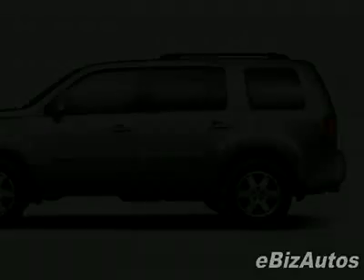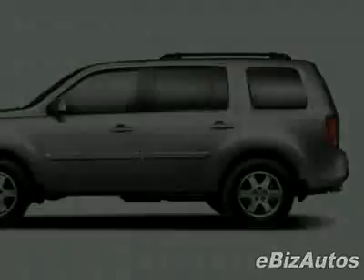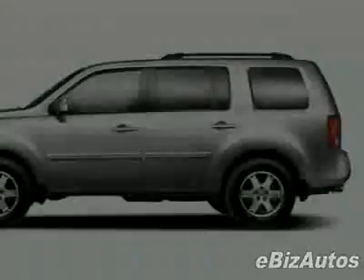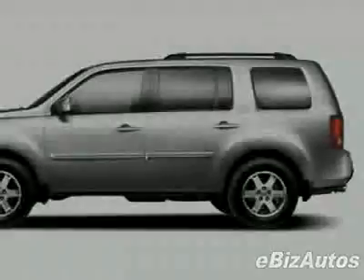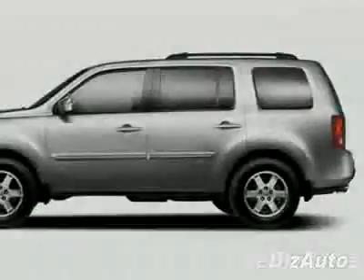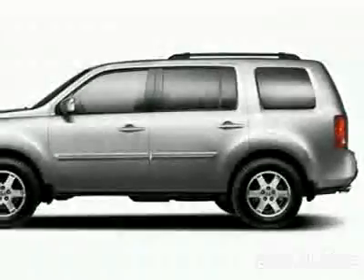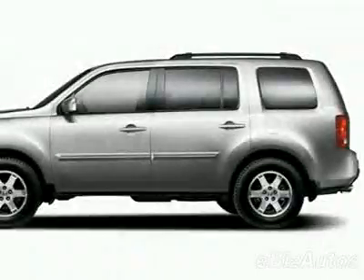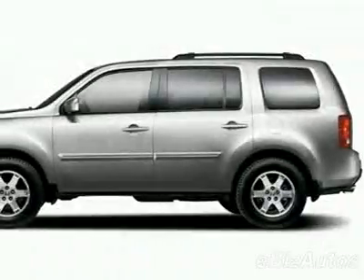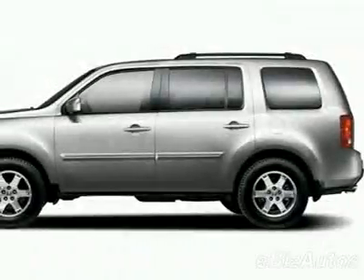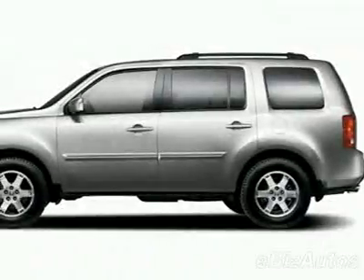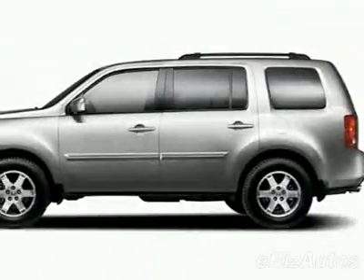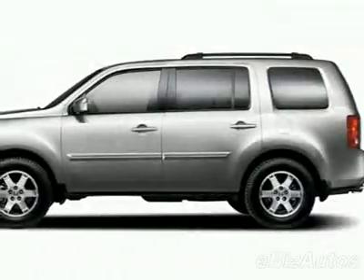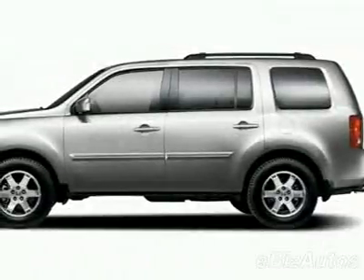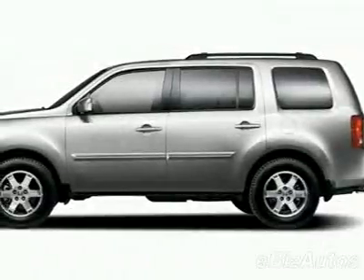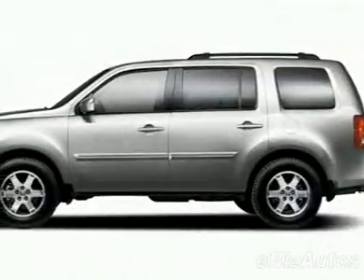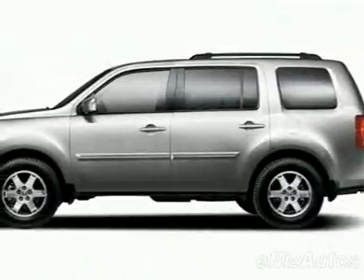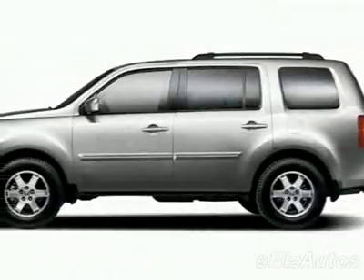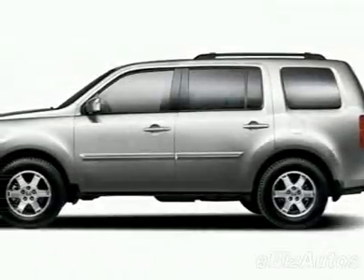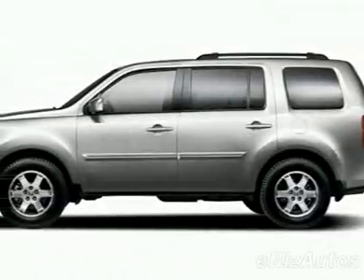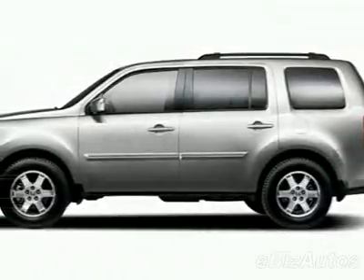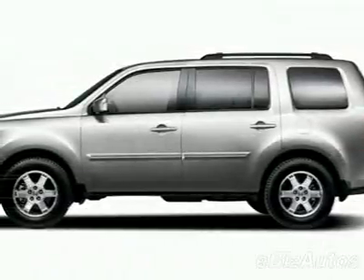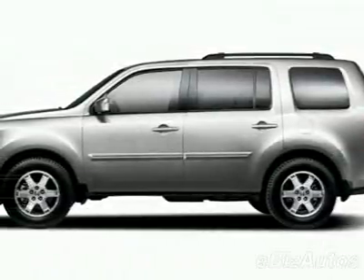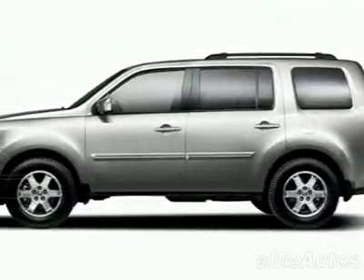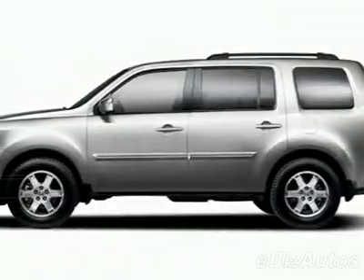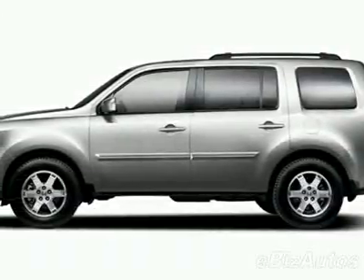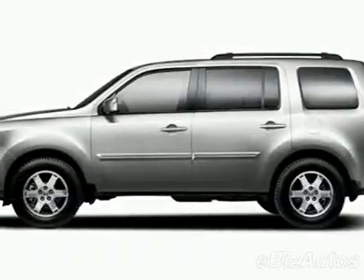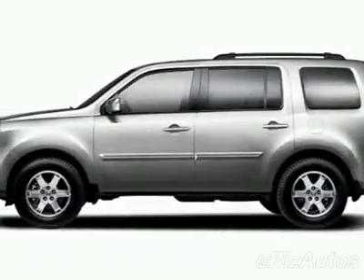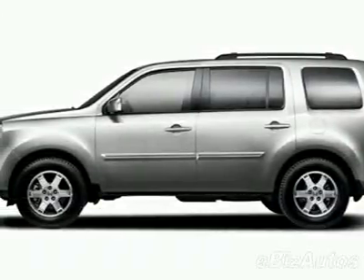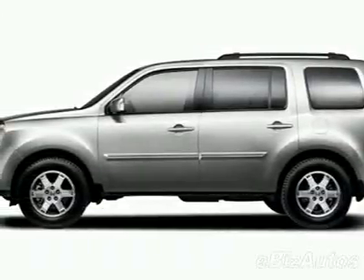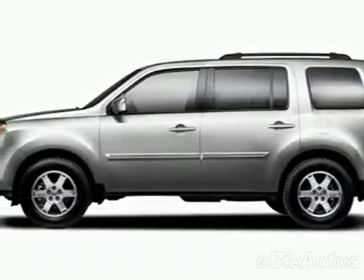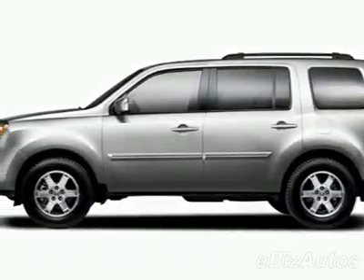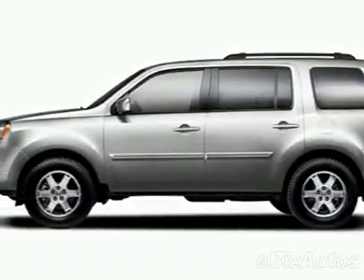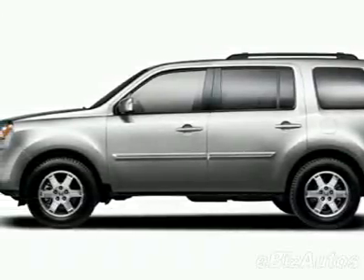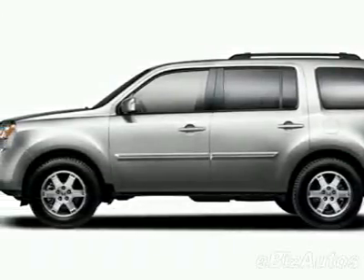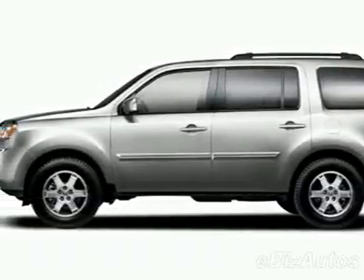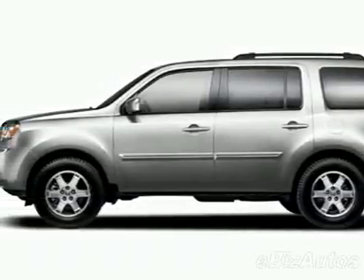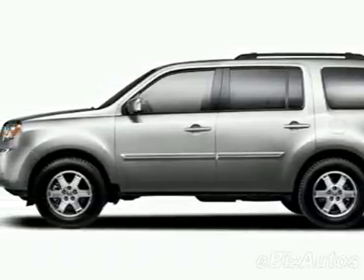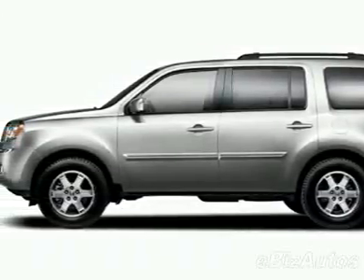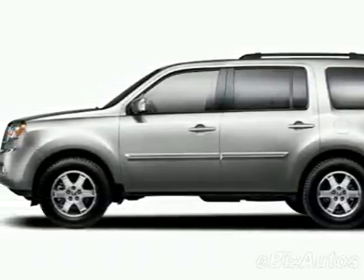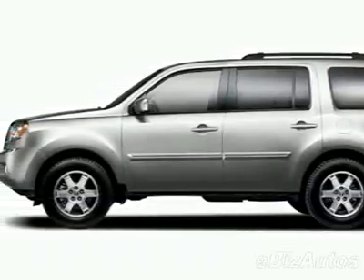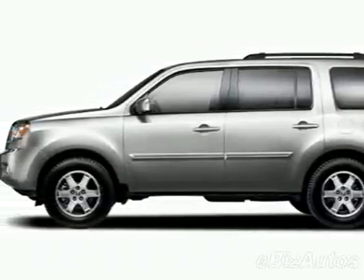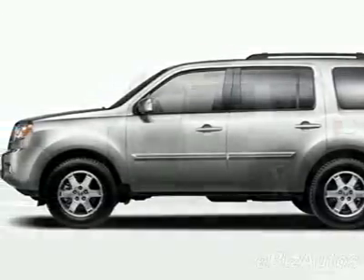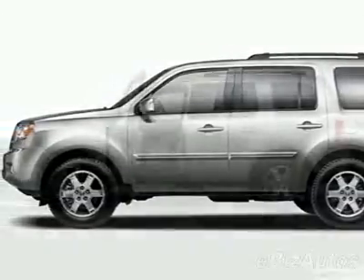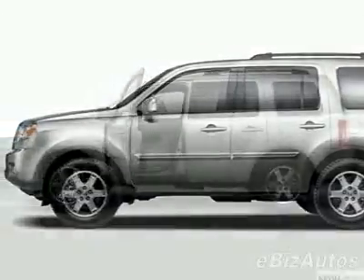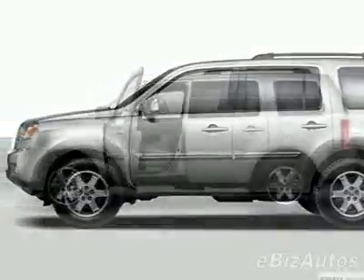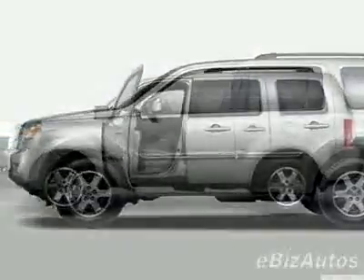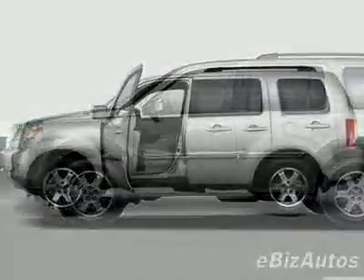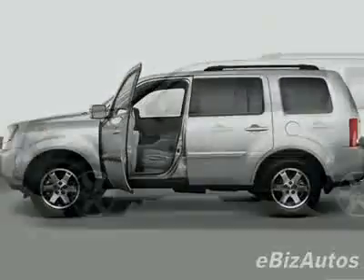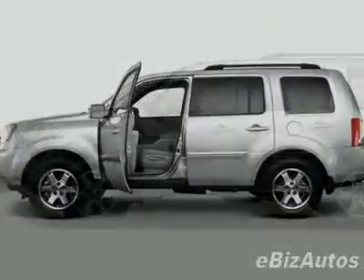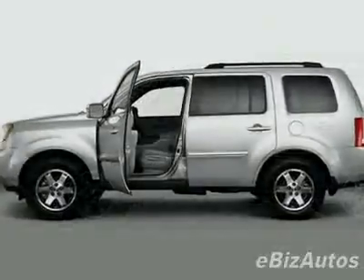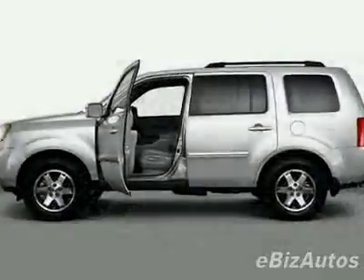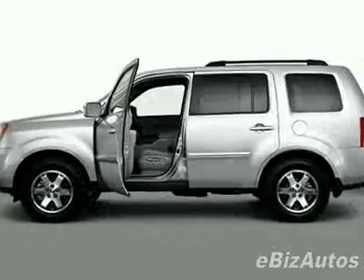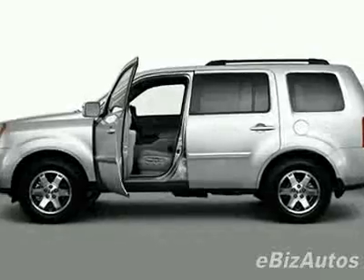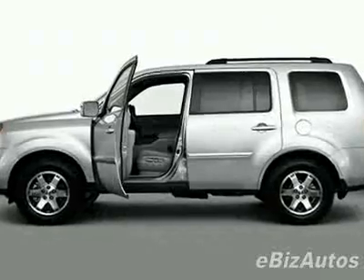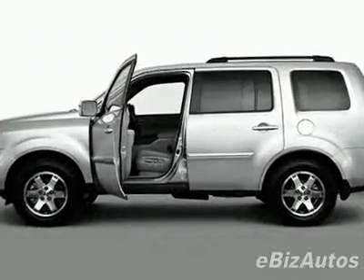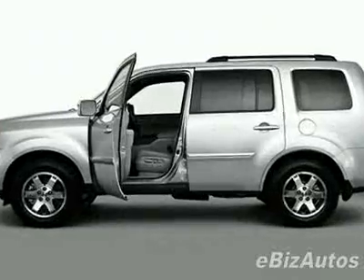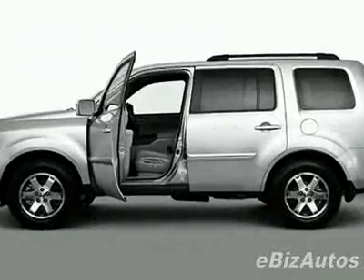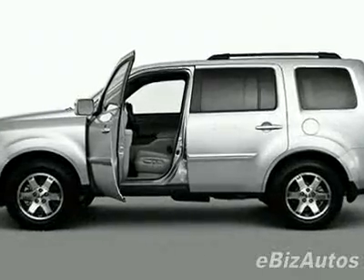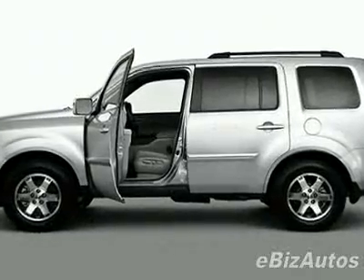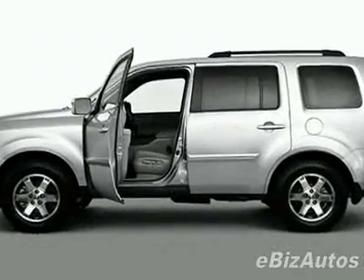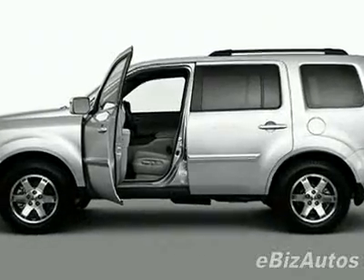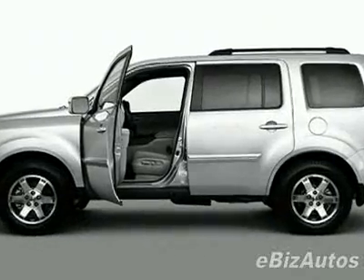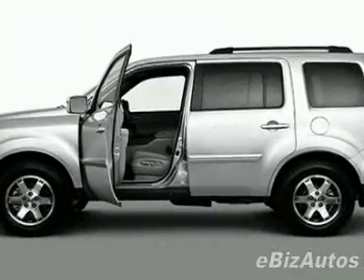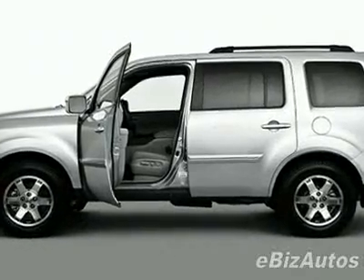Take a look at this new 2010 Honda Pilot Touring. For your protection, this vehicle has a full factory warranty.